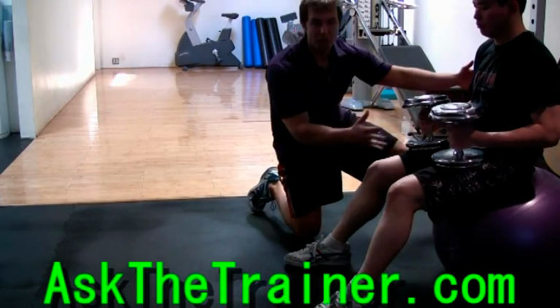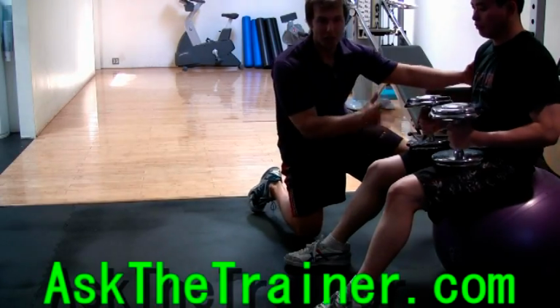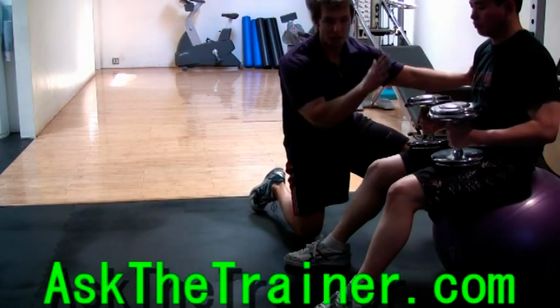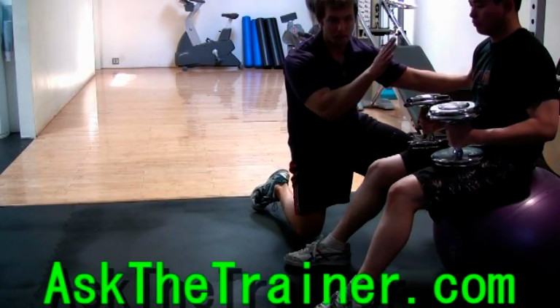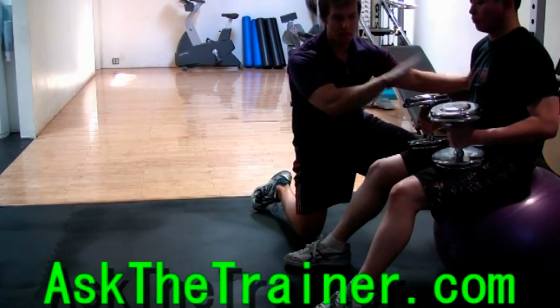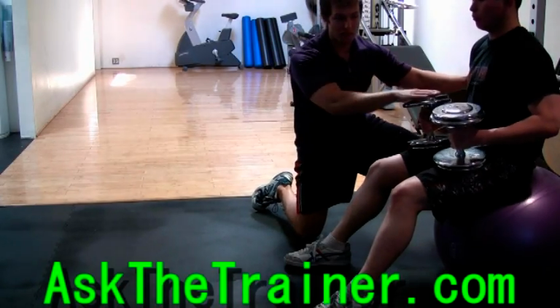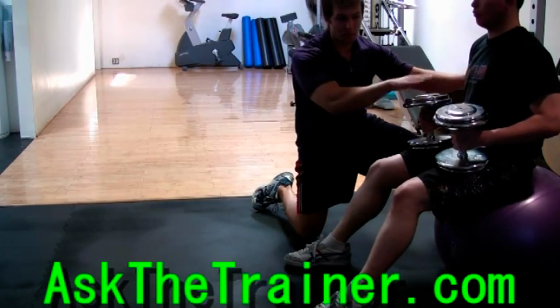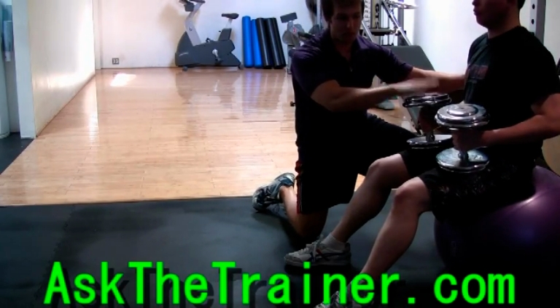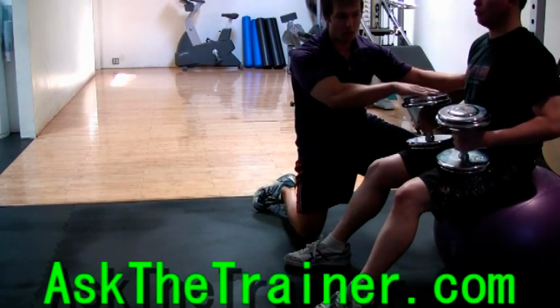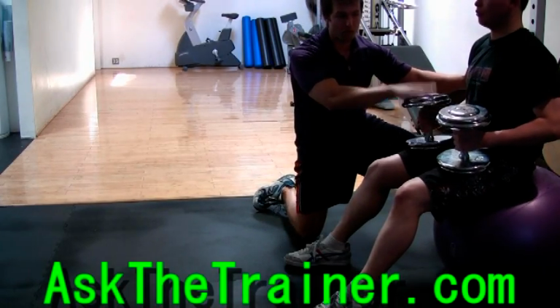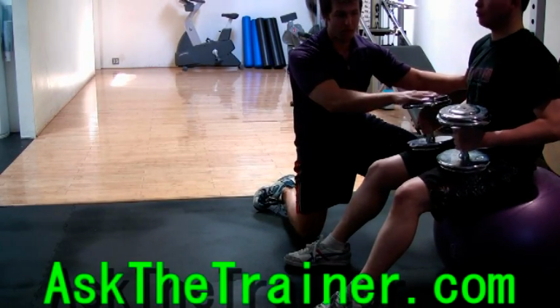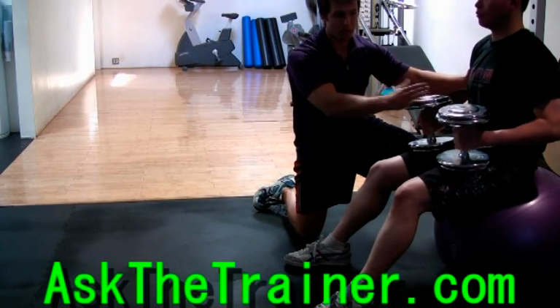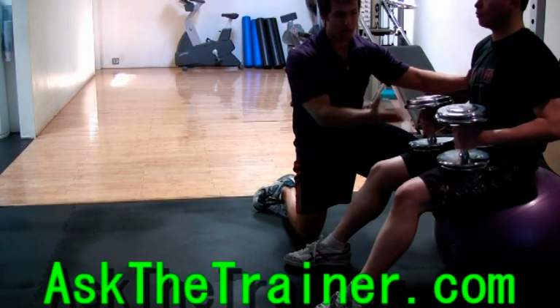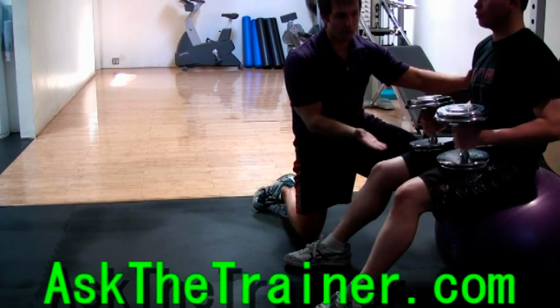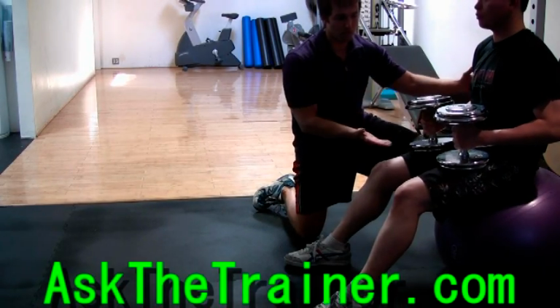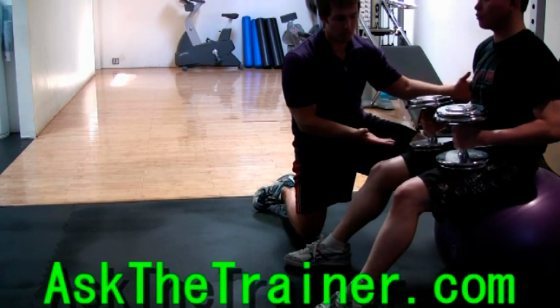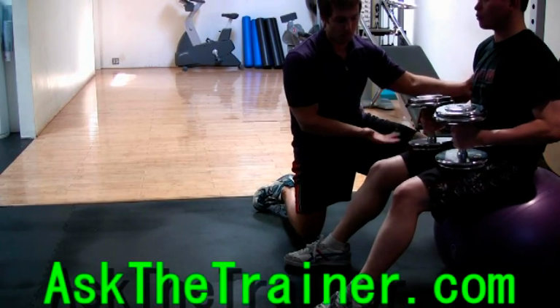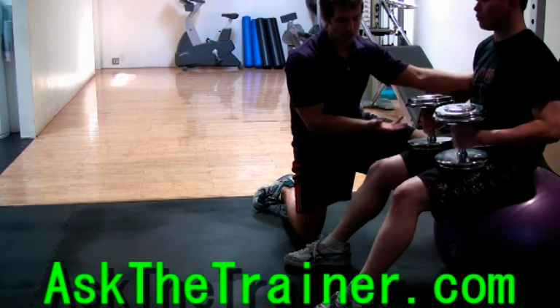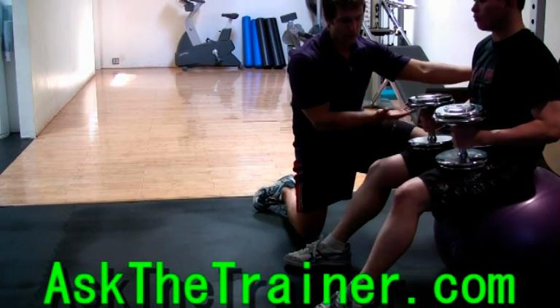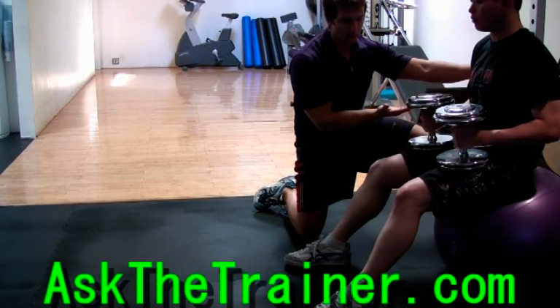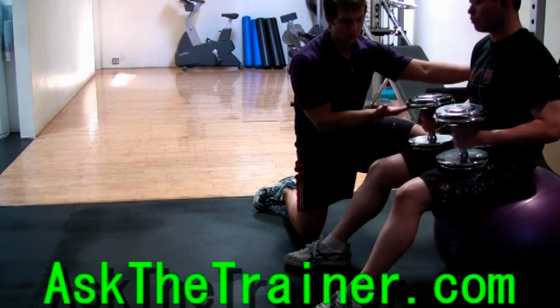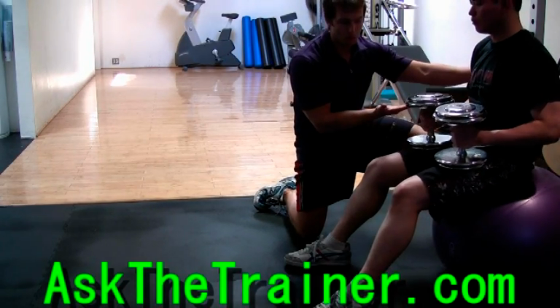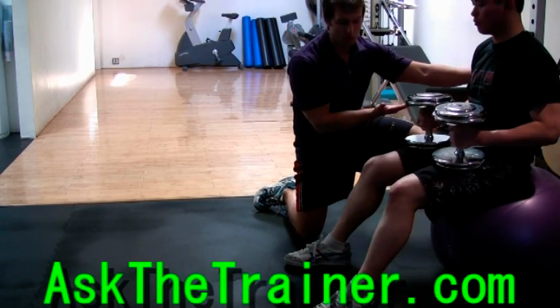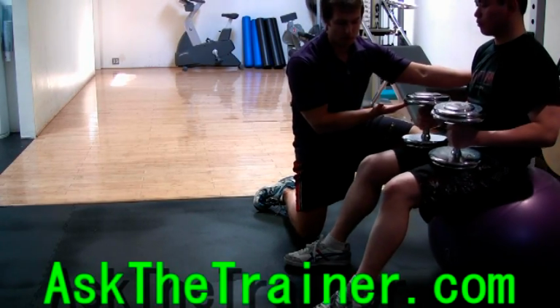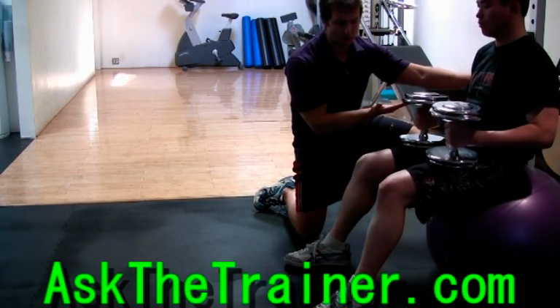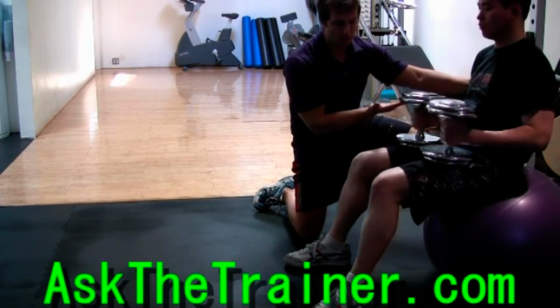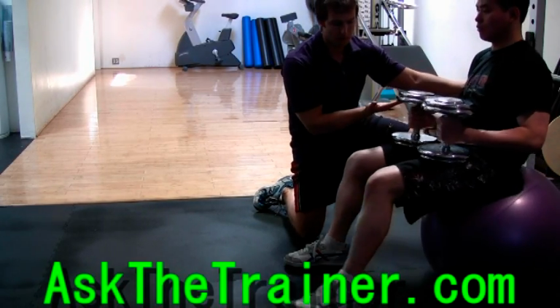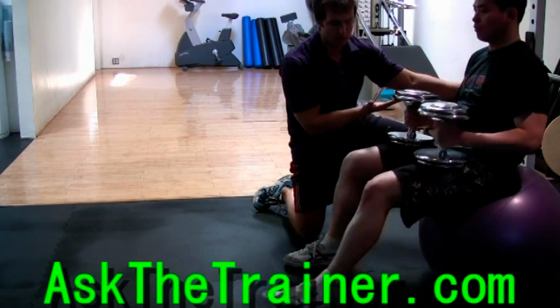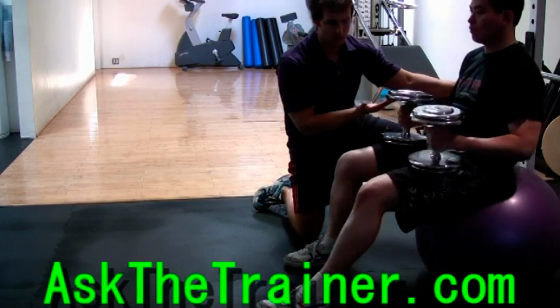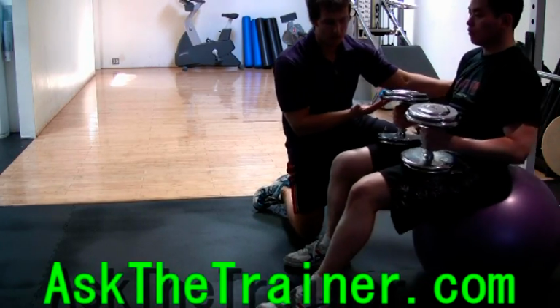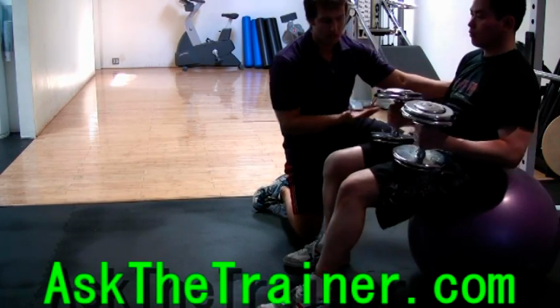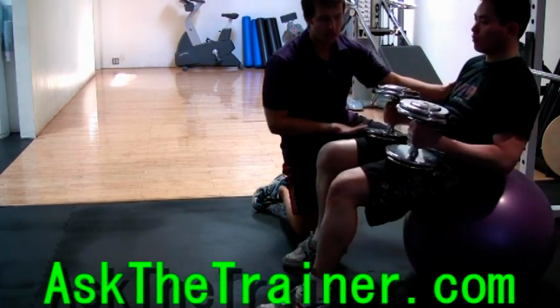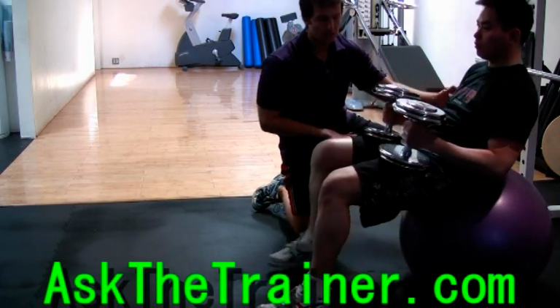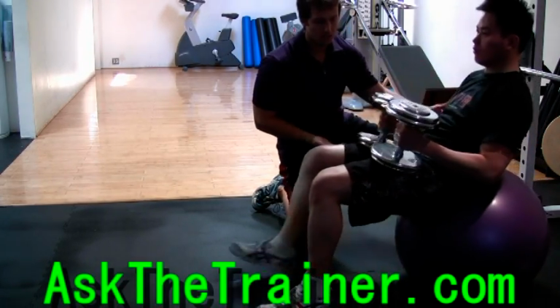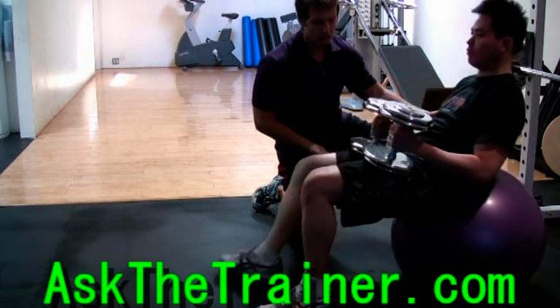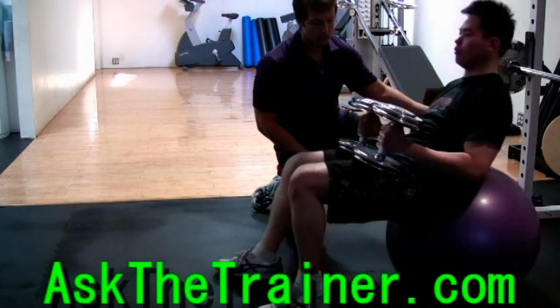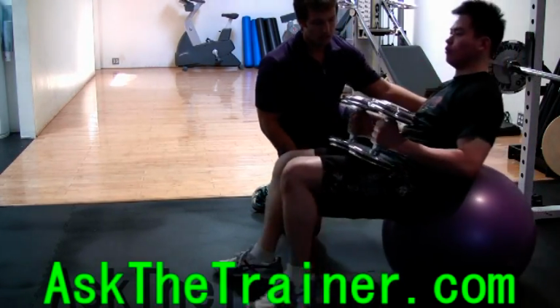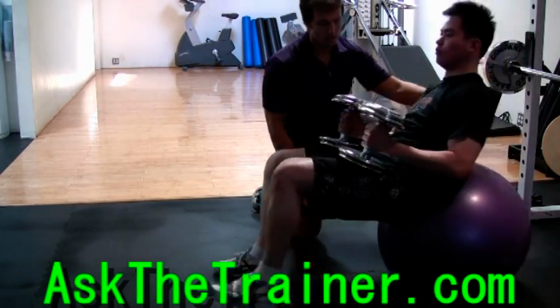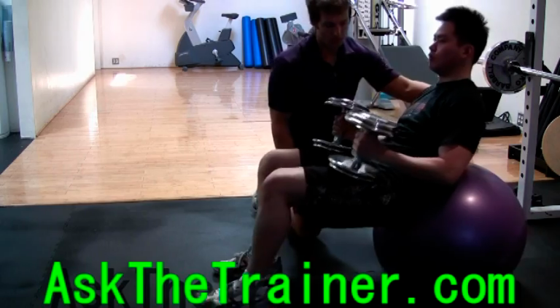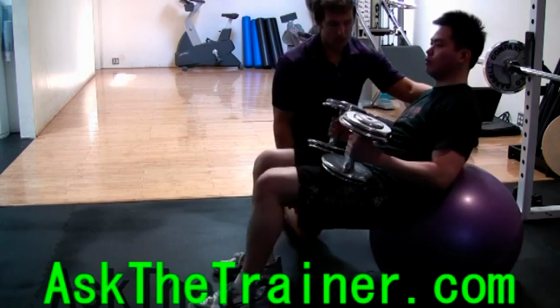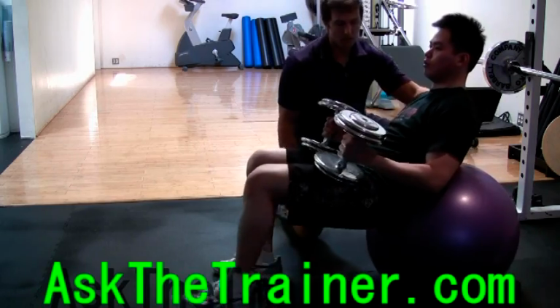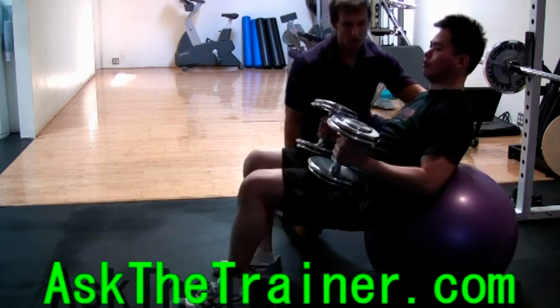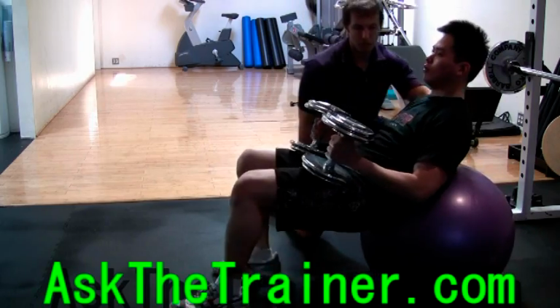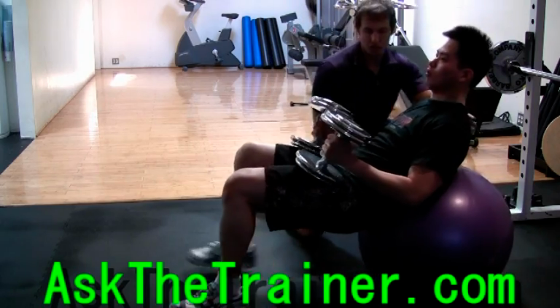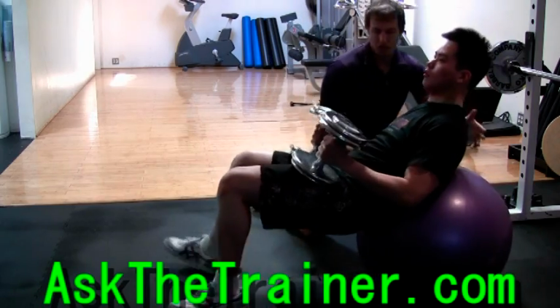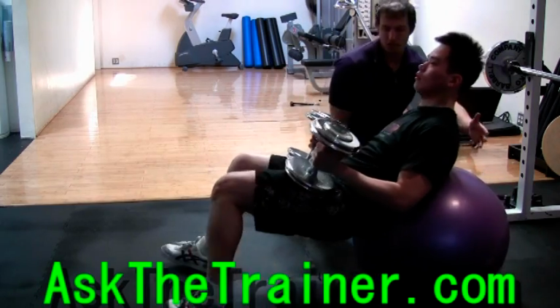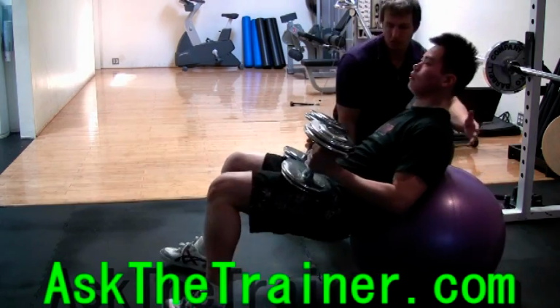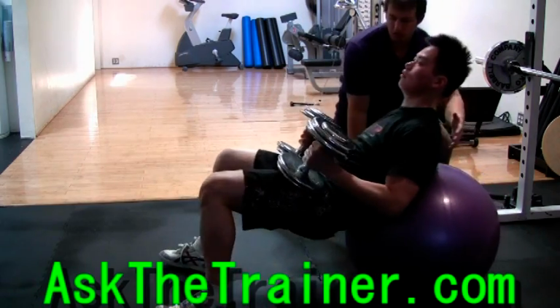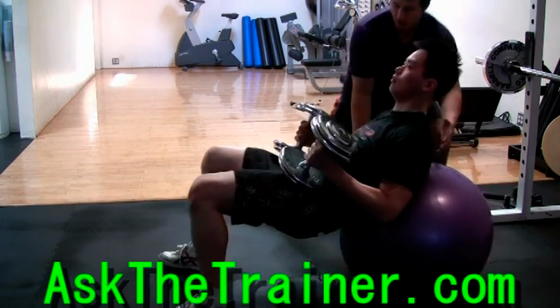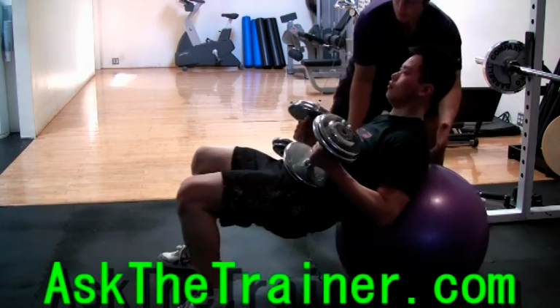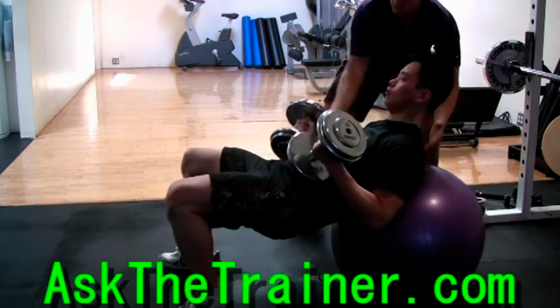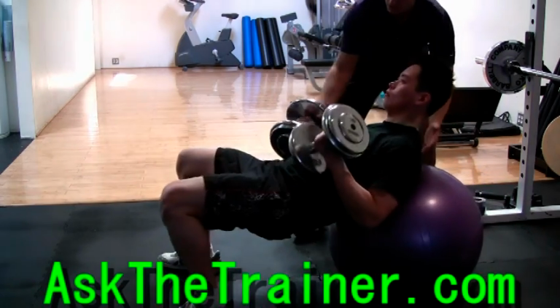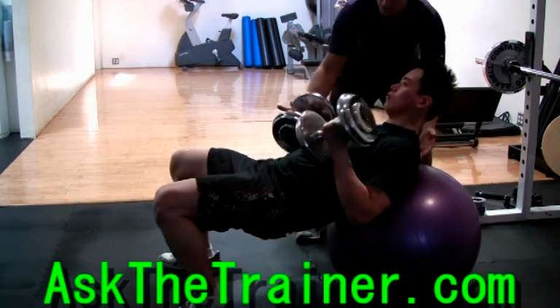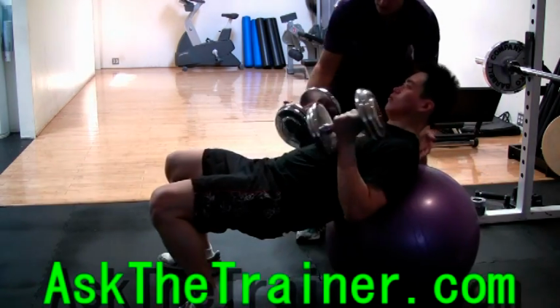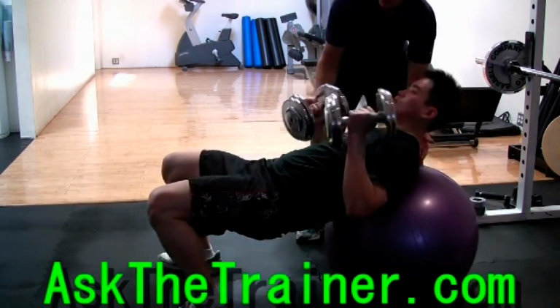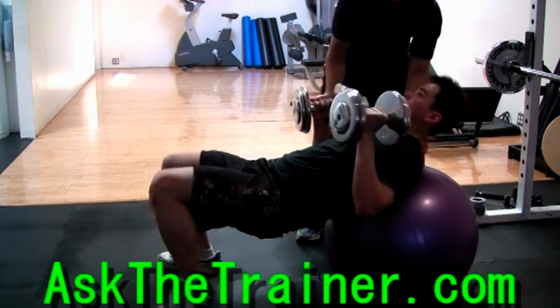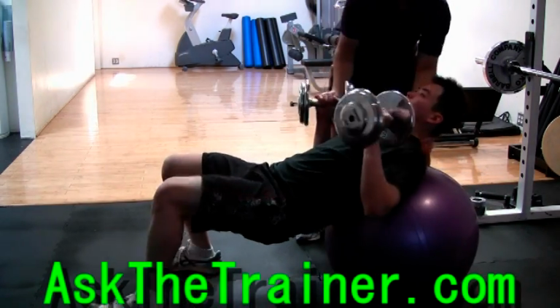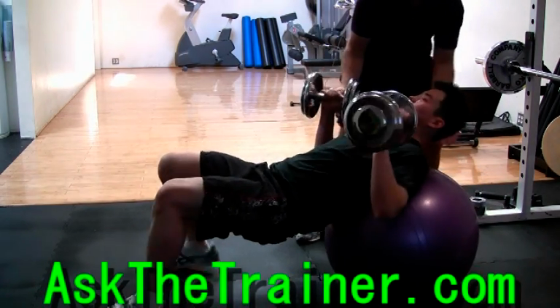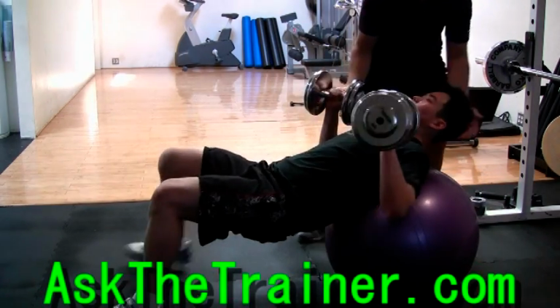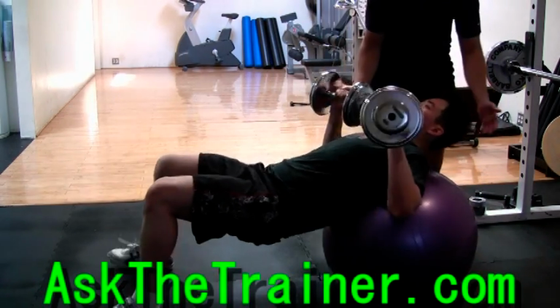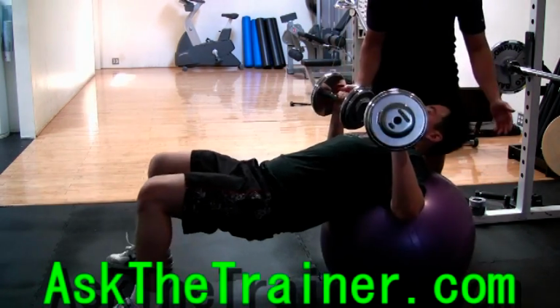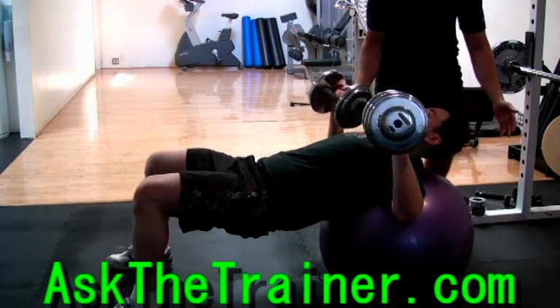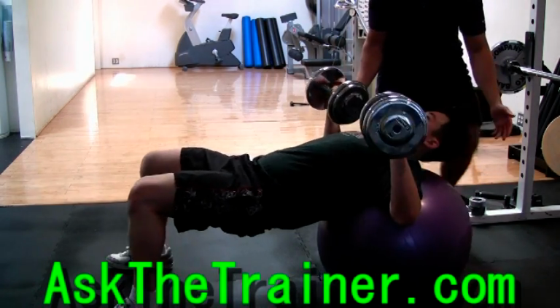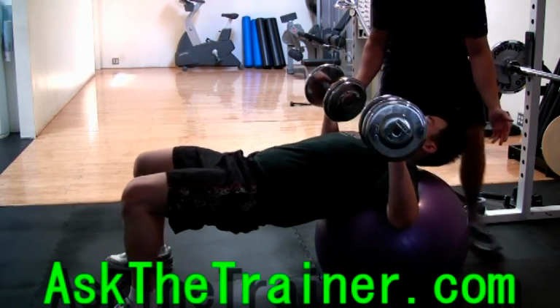Dumbbell Stability Ball Chest Press is a great functional exercise. You're going to work your chest, triceps, and deltoids, as well as your core.